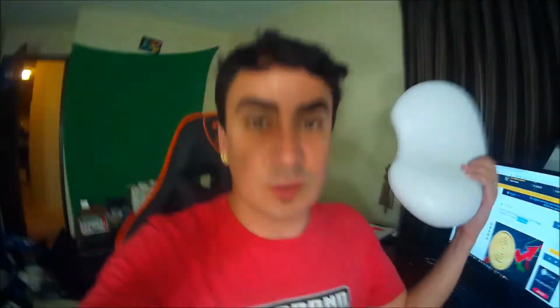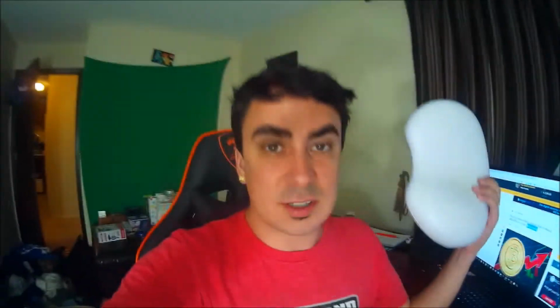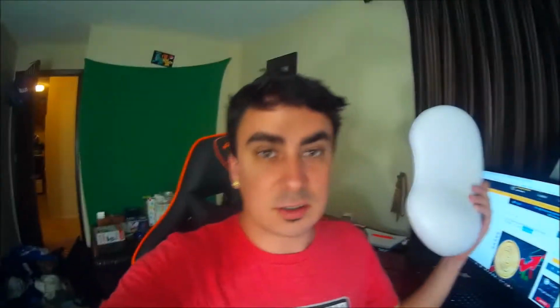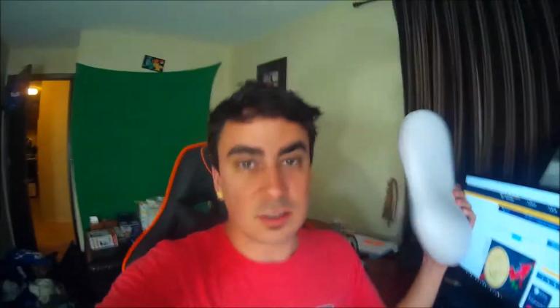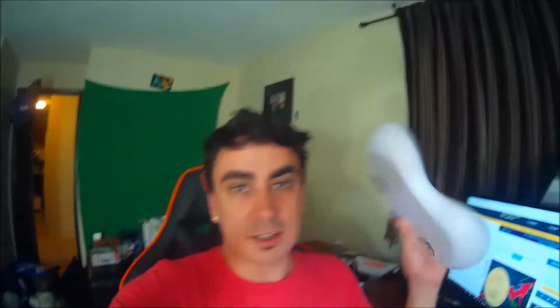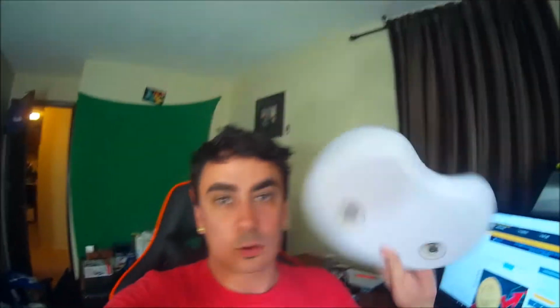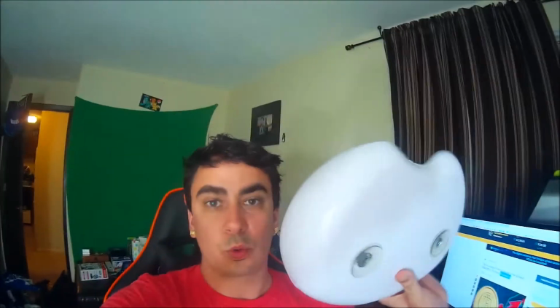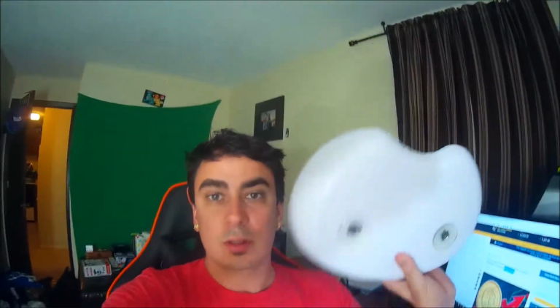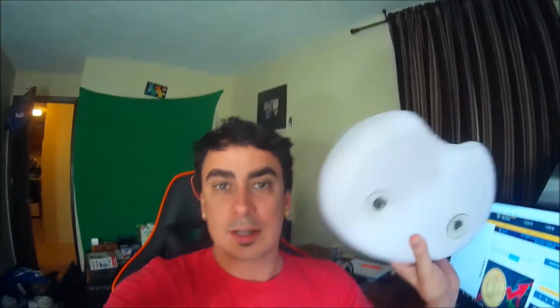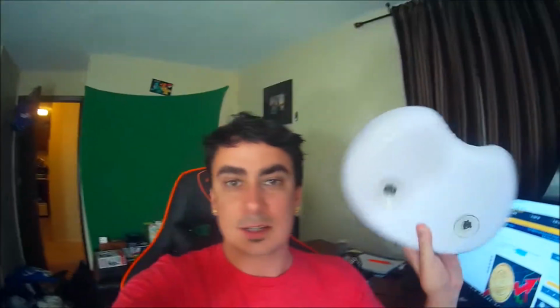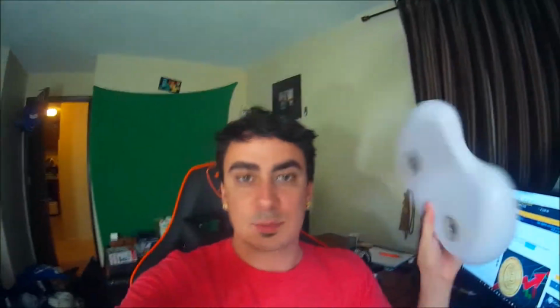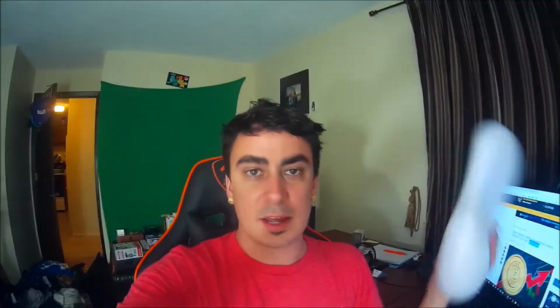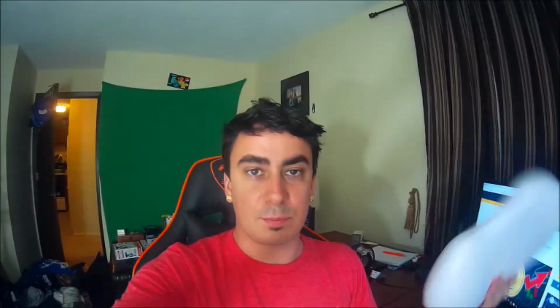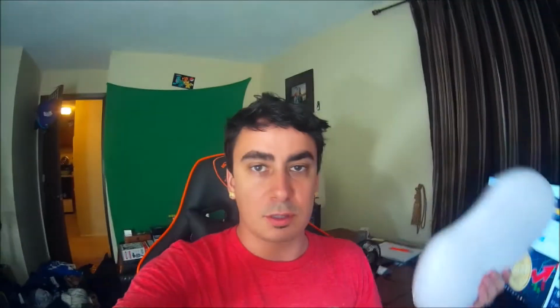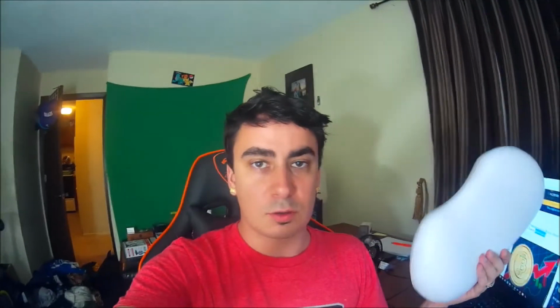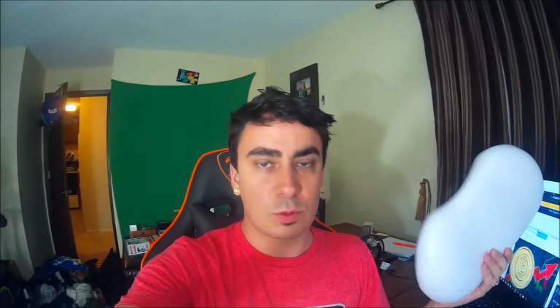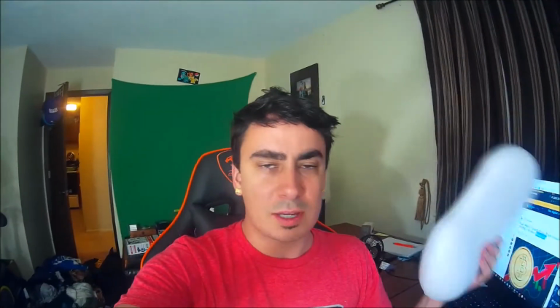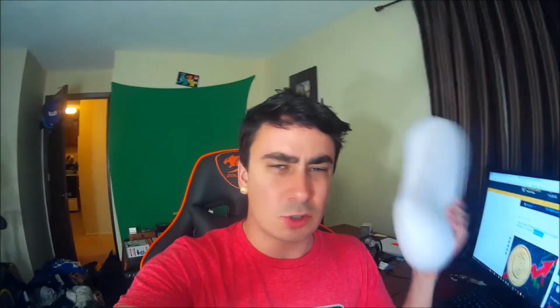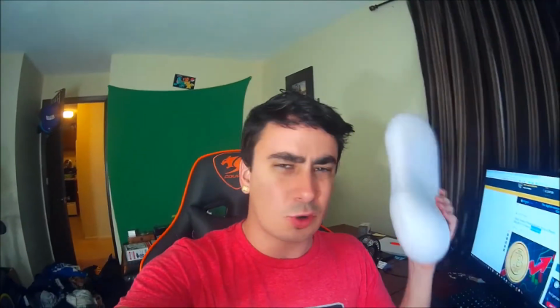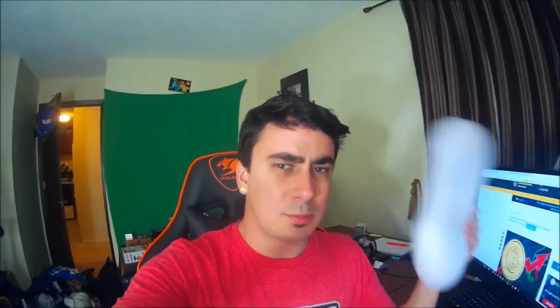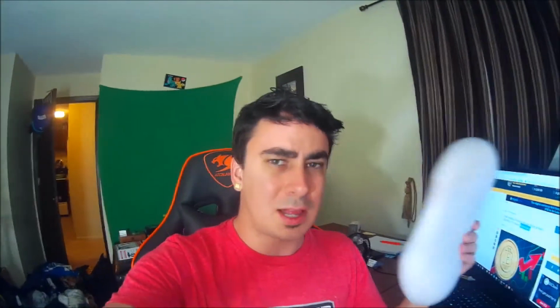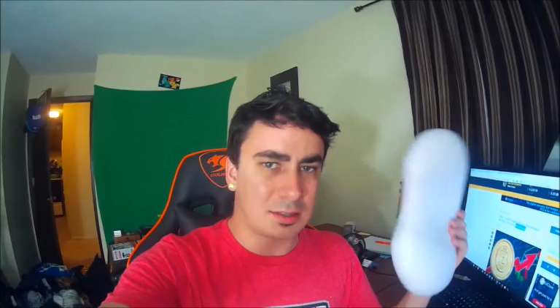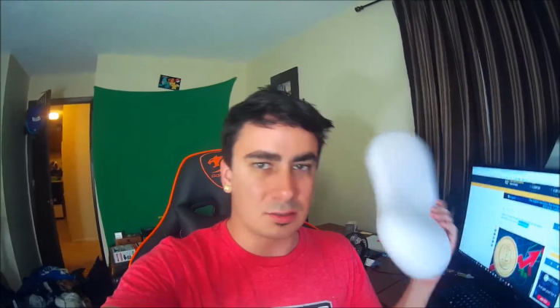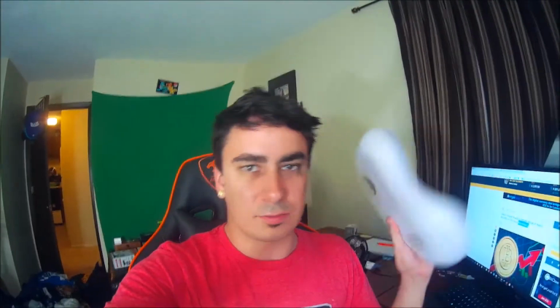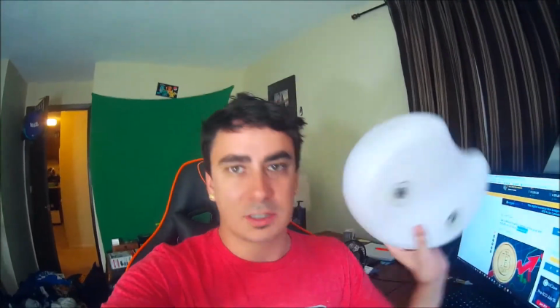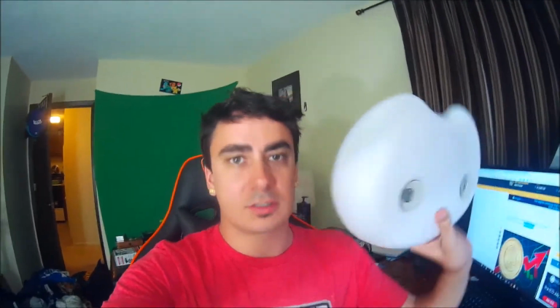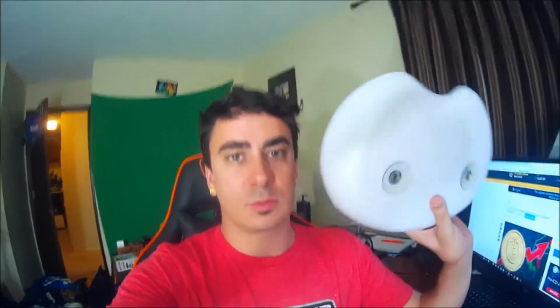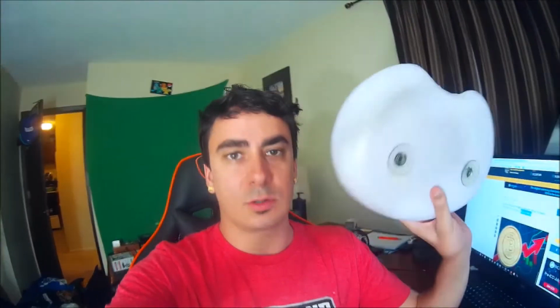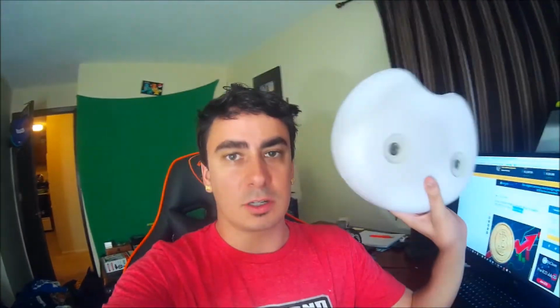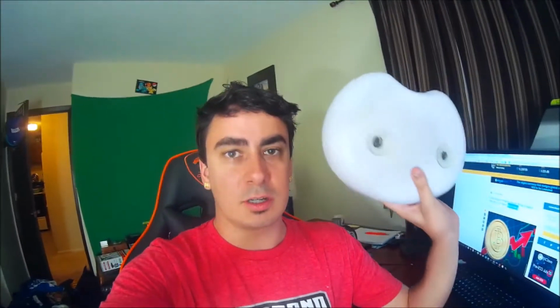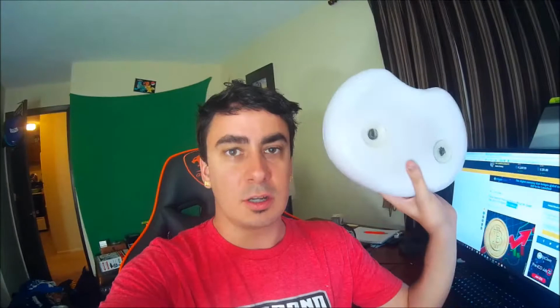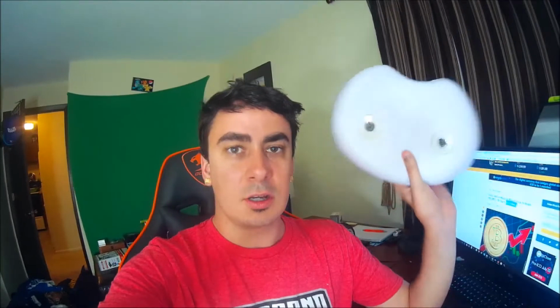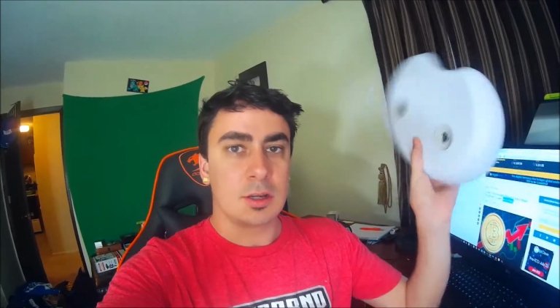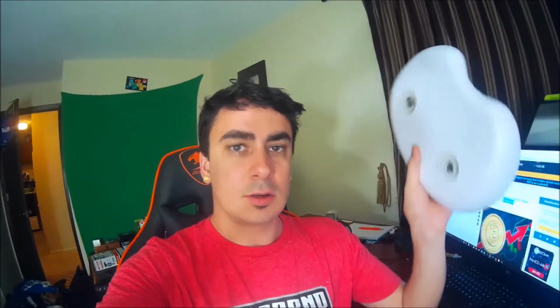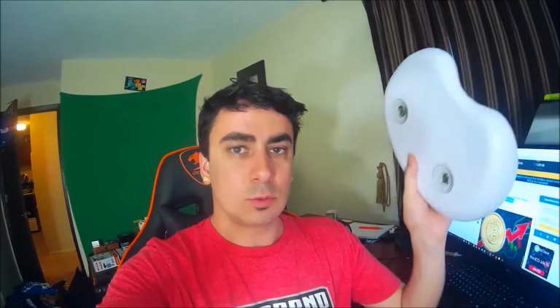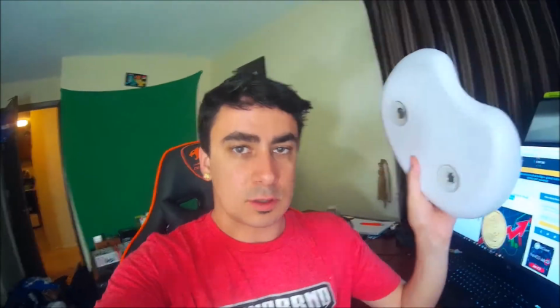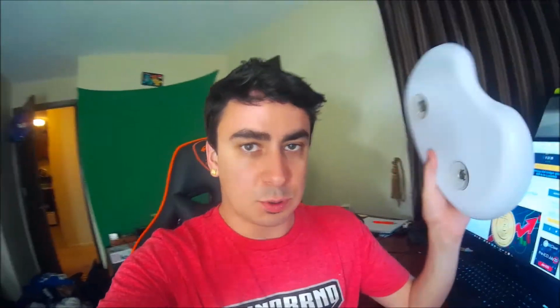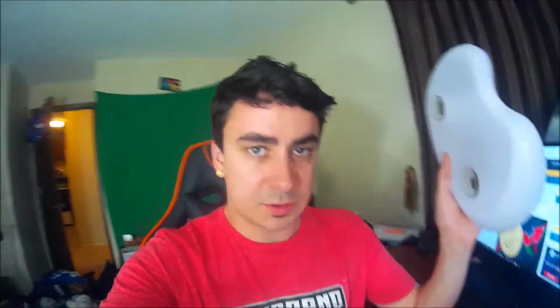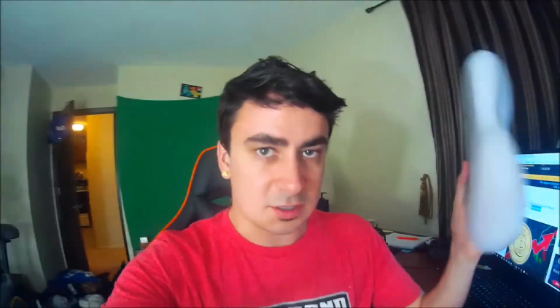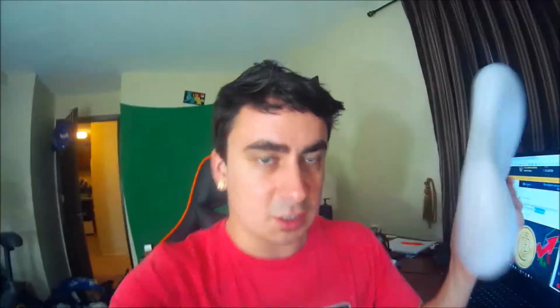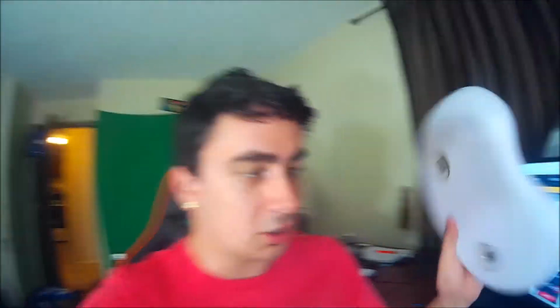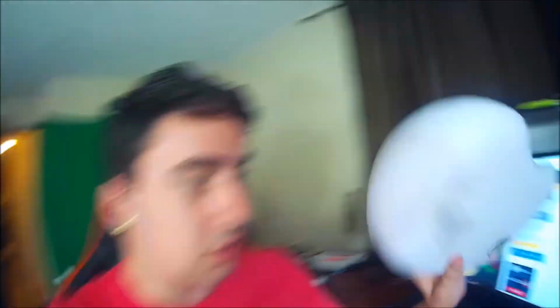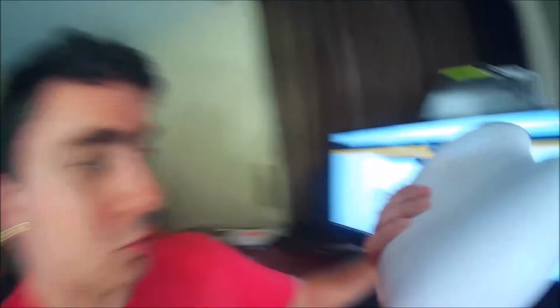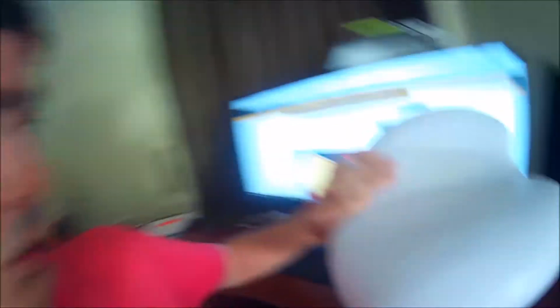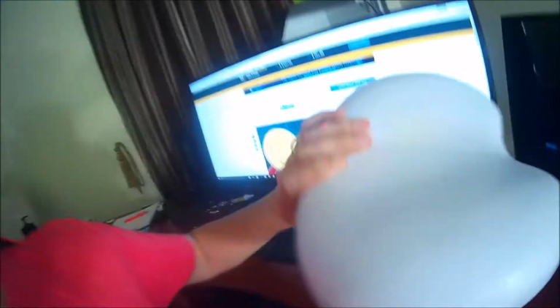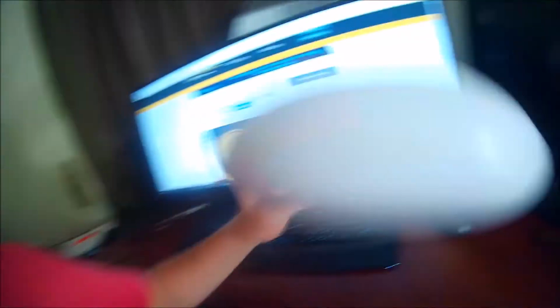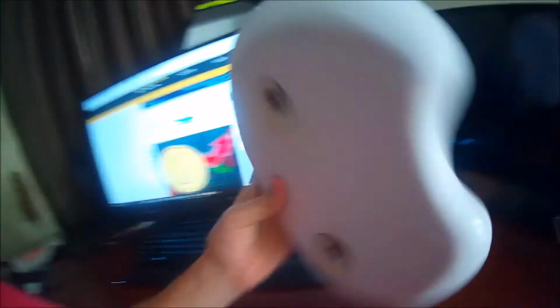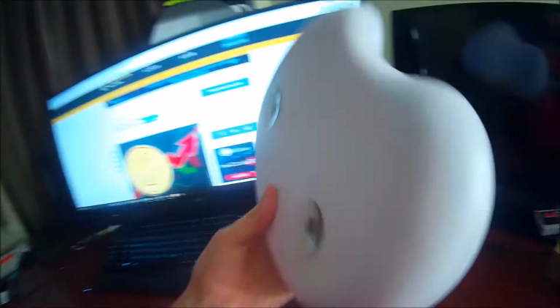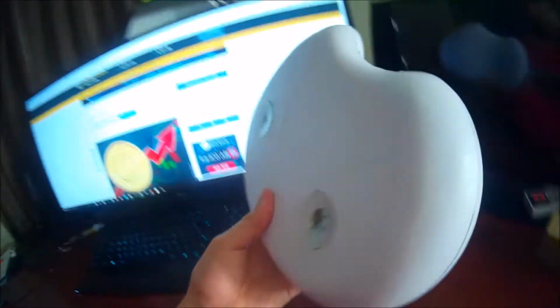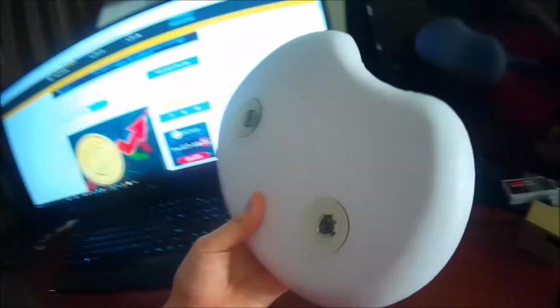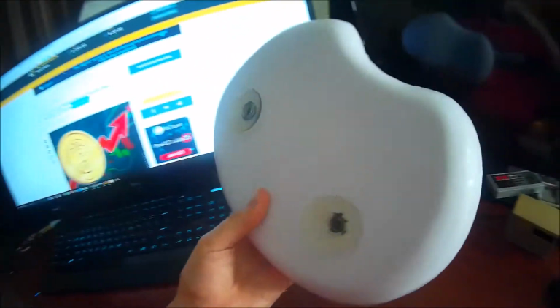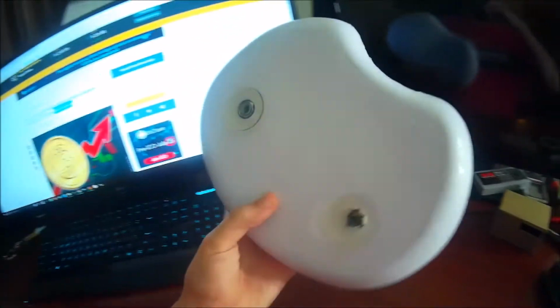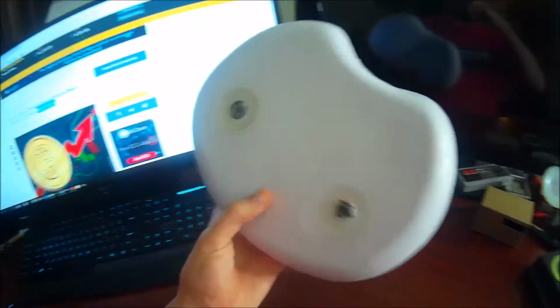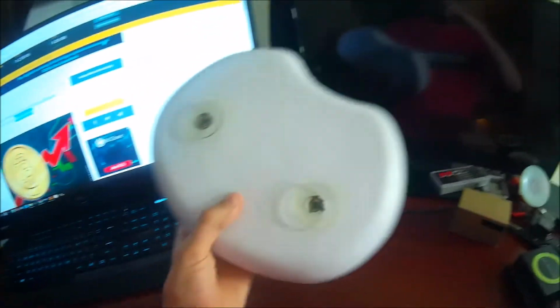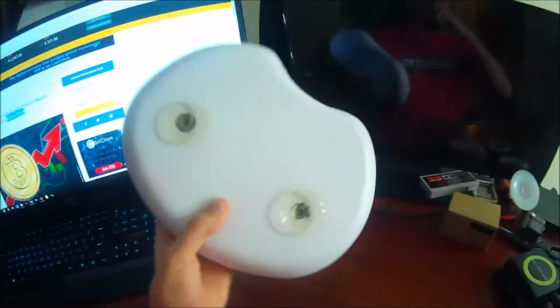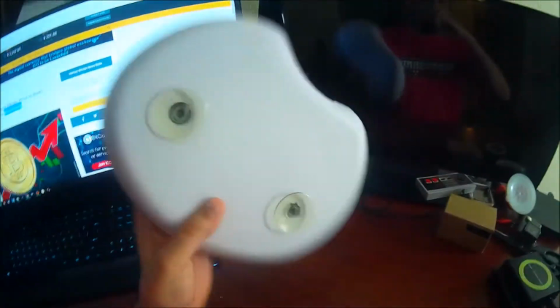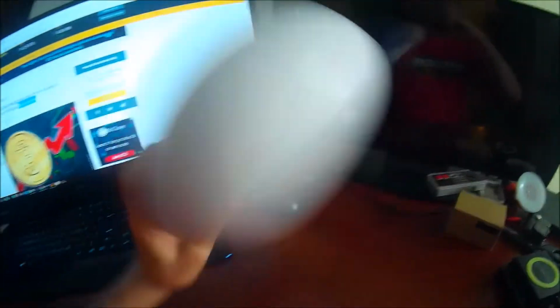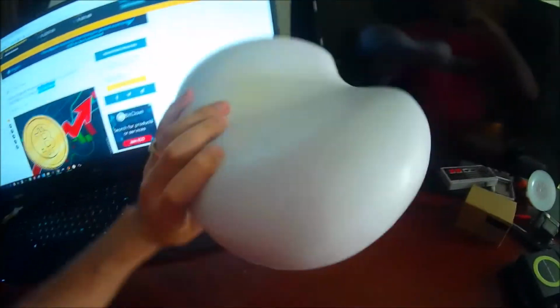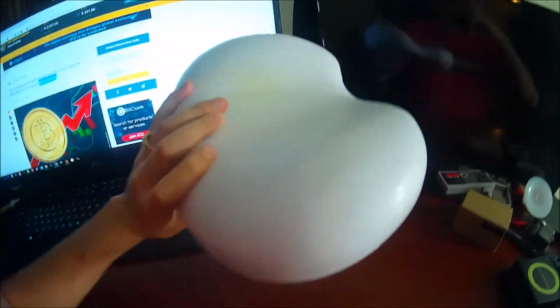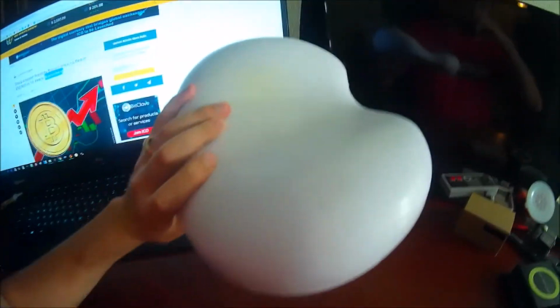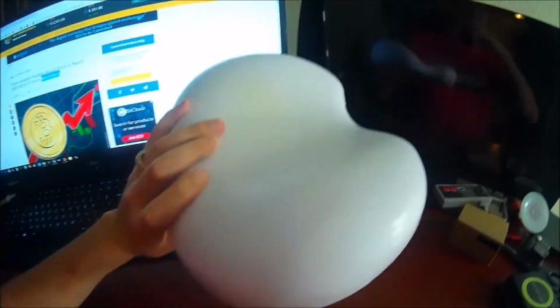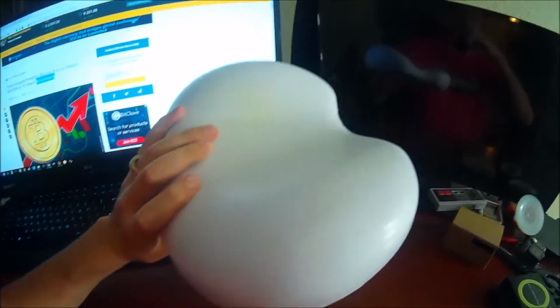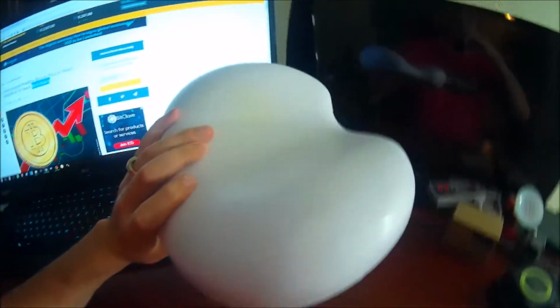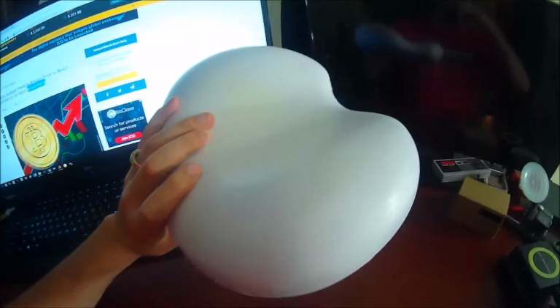So this looks like a really nice bath pillow. We enjoy baths over here, so we're going to really put this to good use. We're going to put it in the tub and show you what it looks like in just a minute.